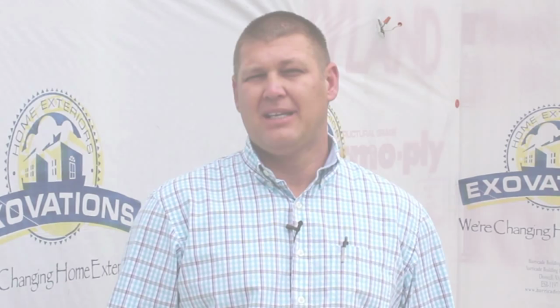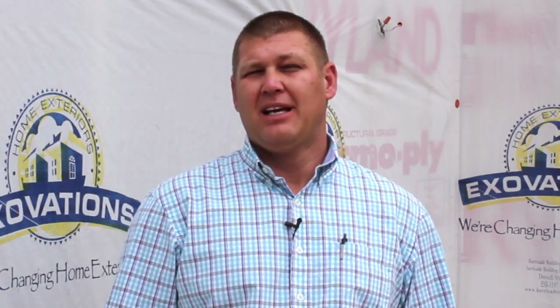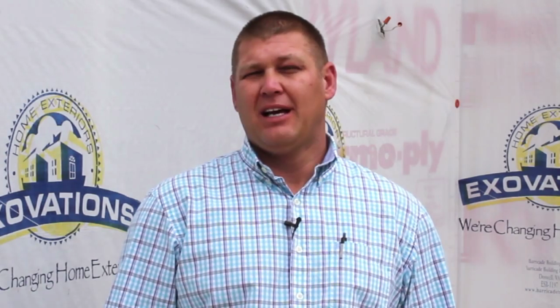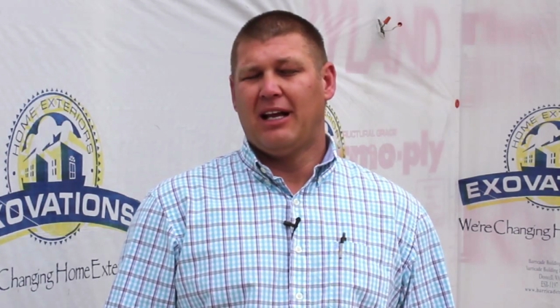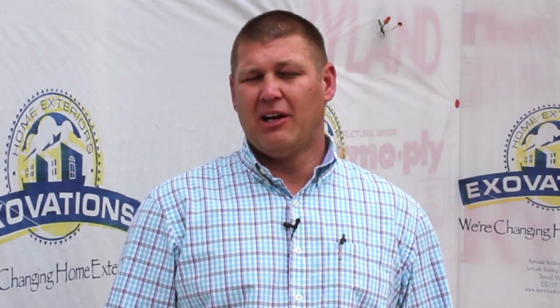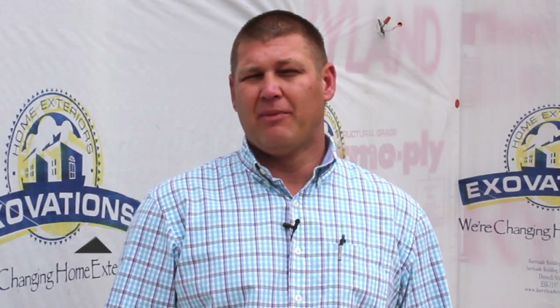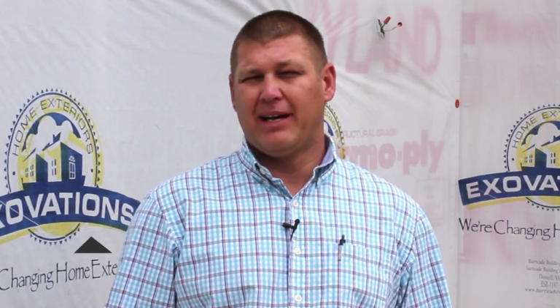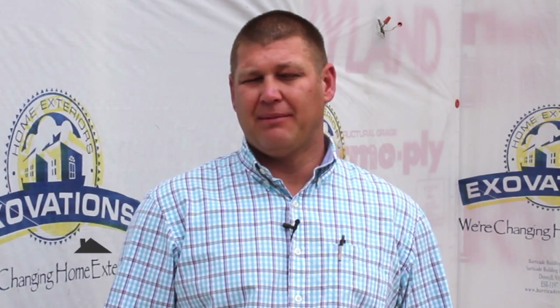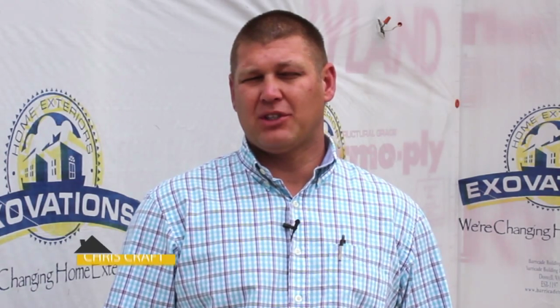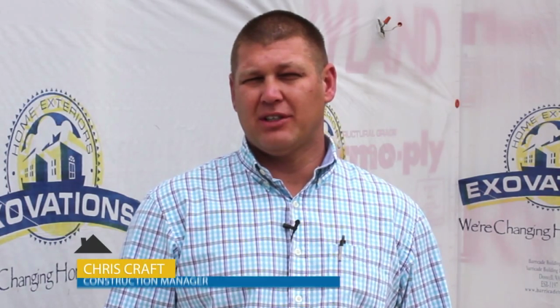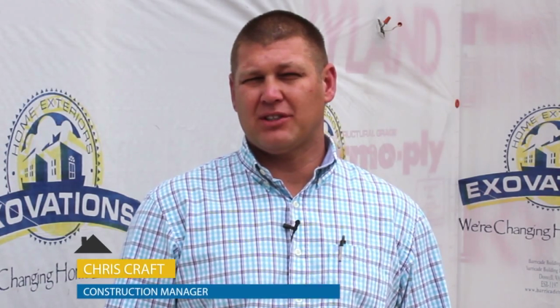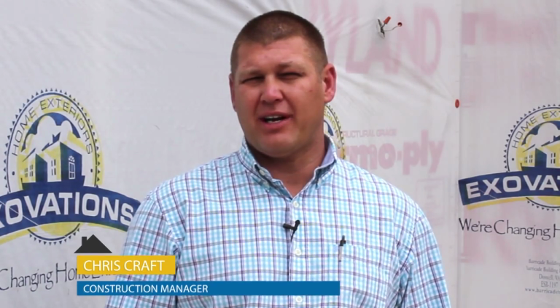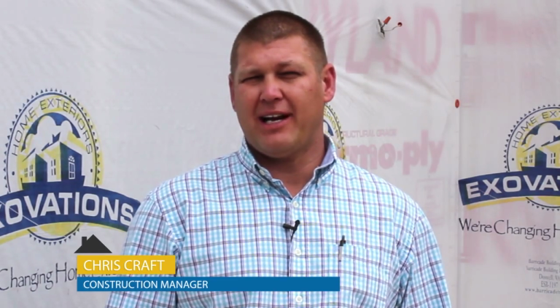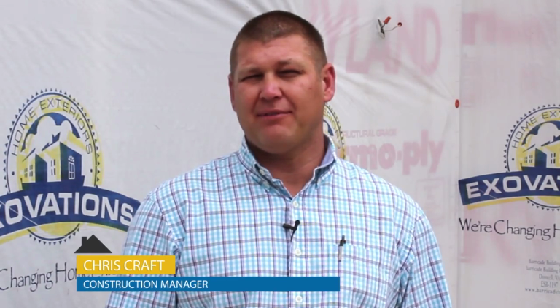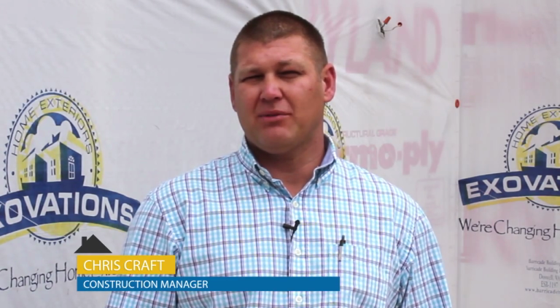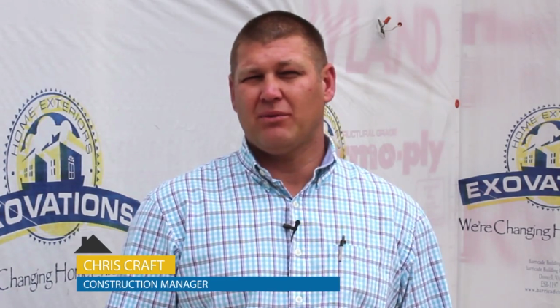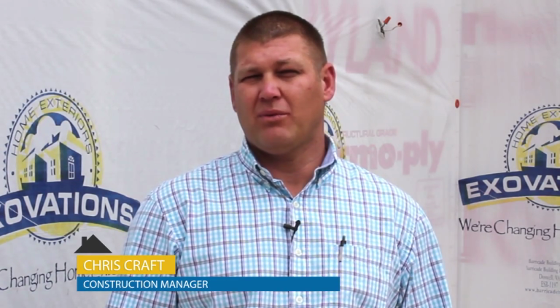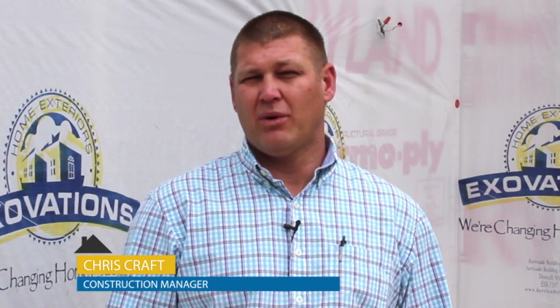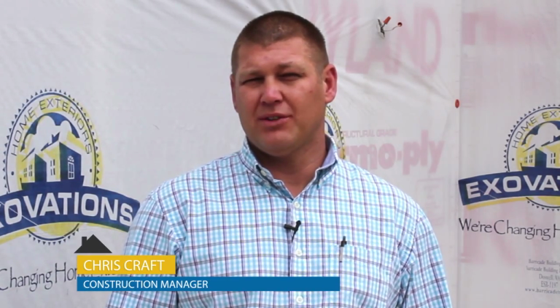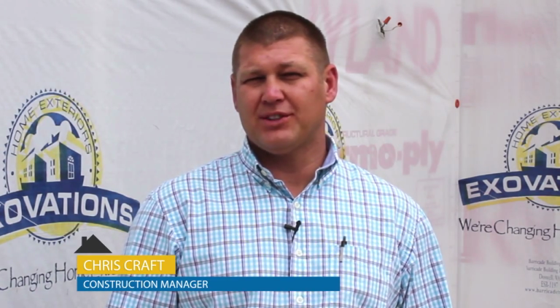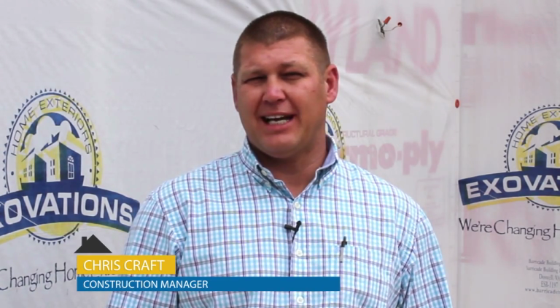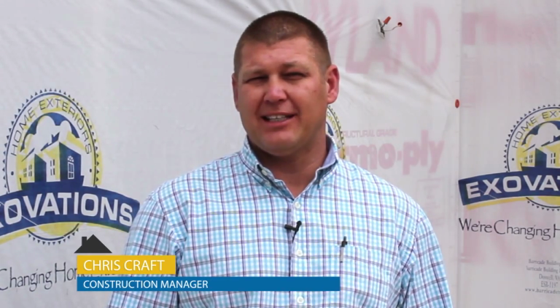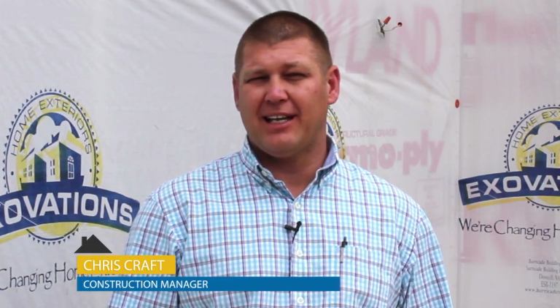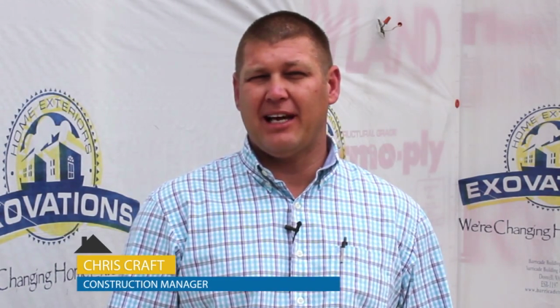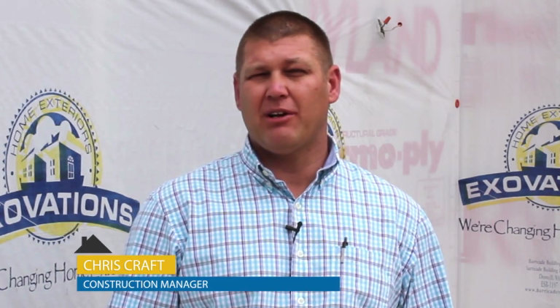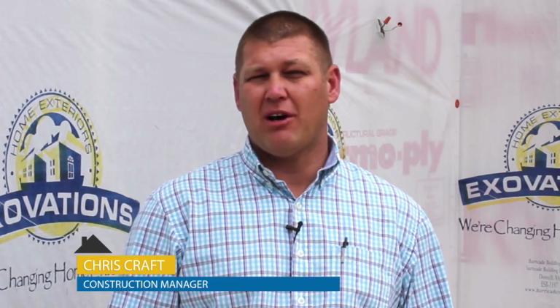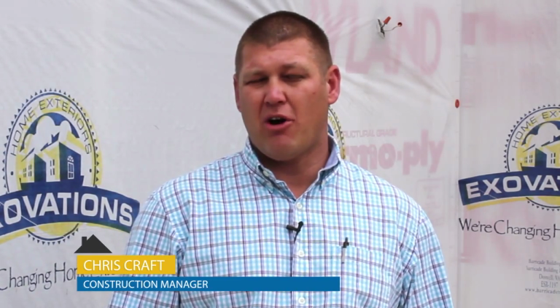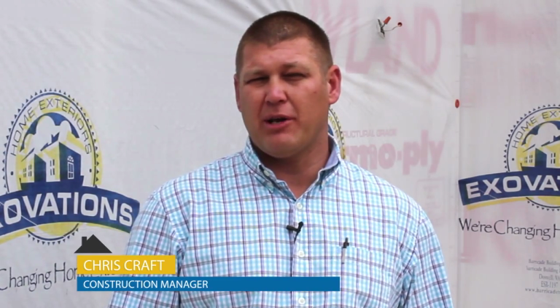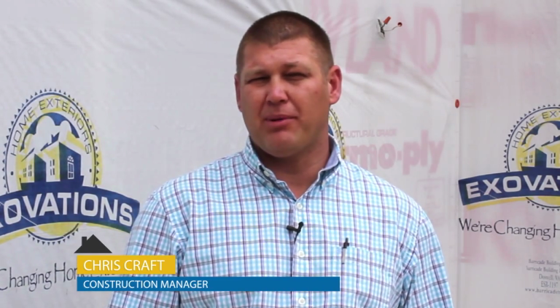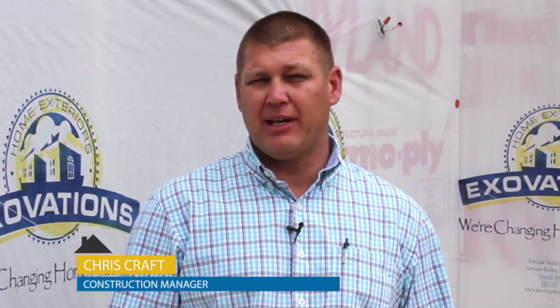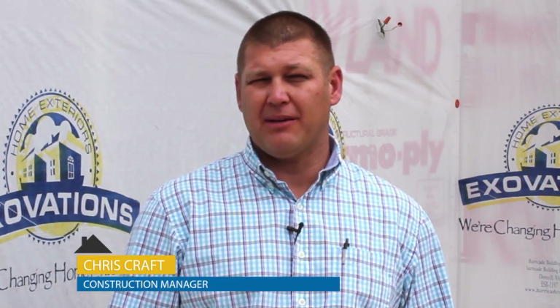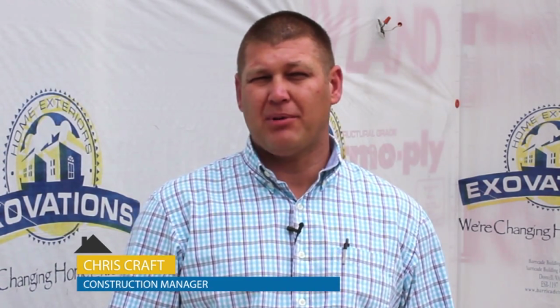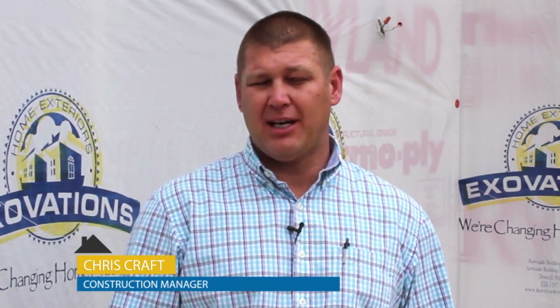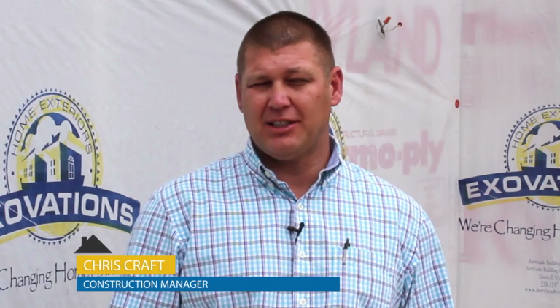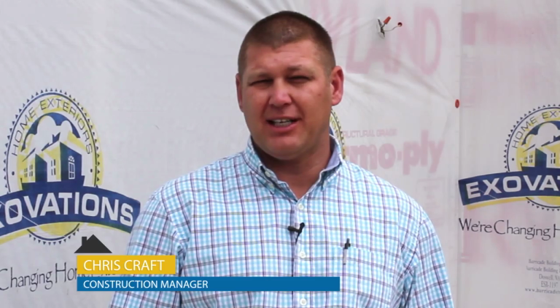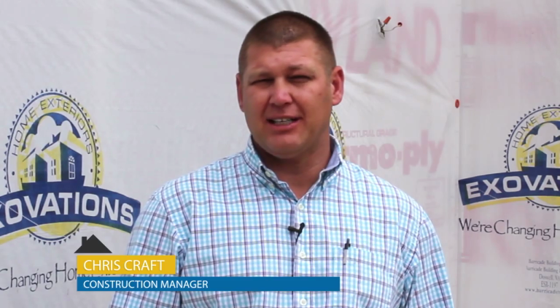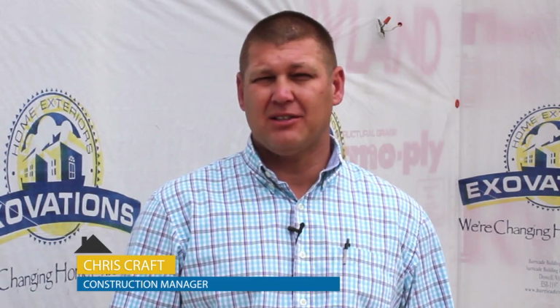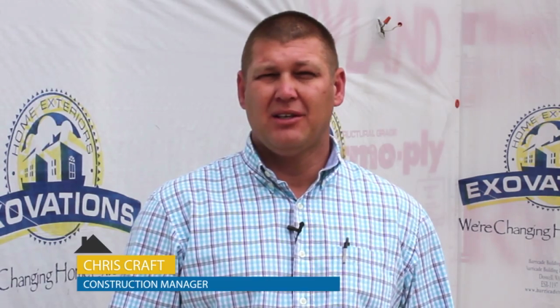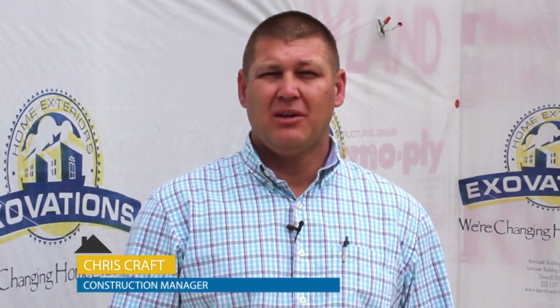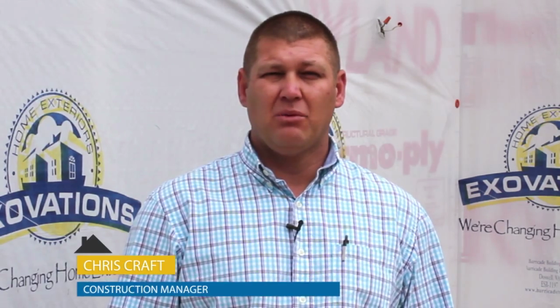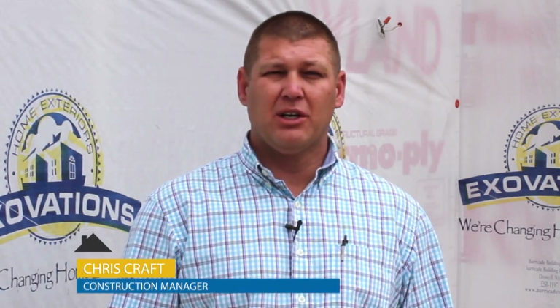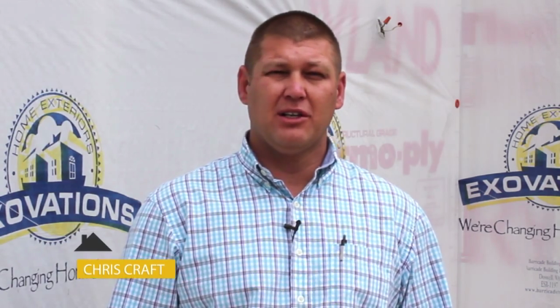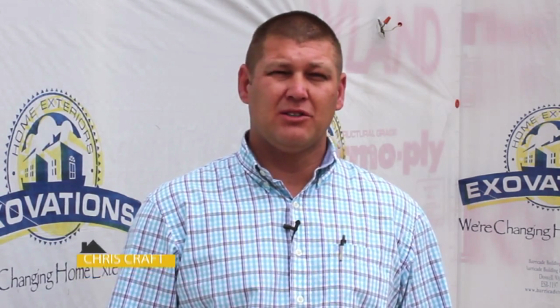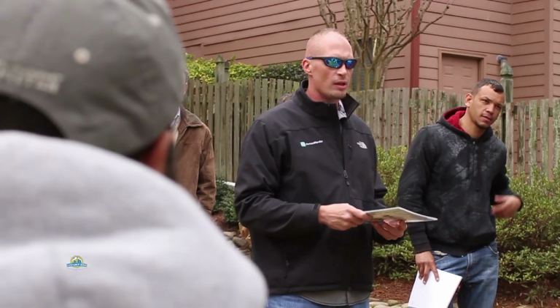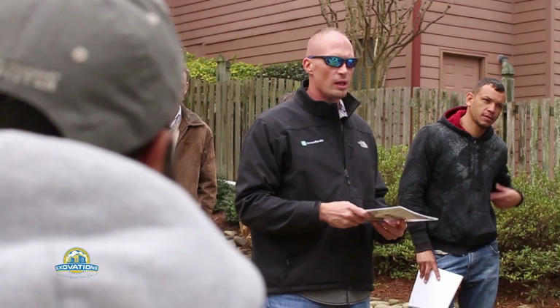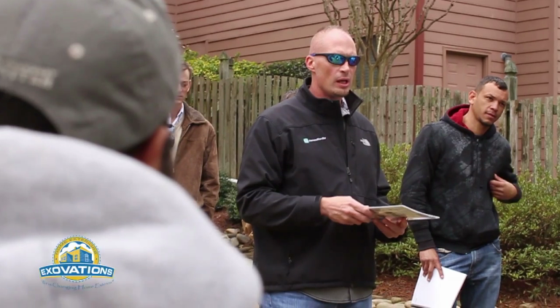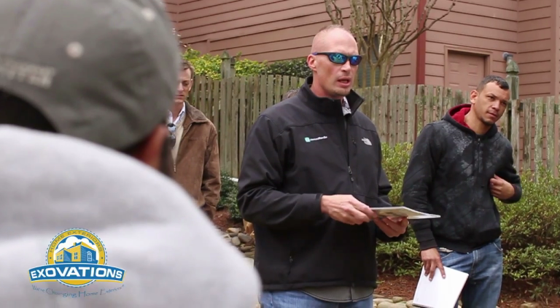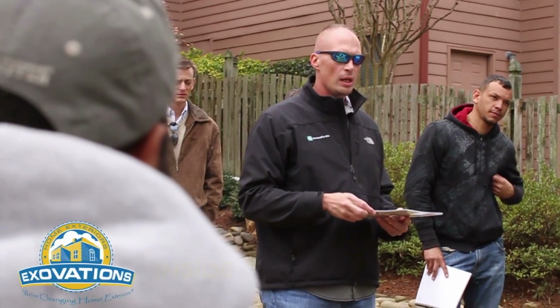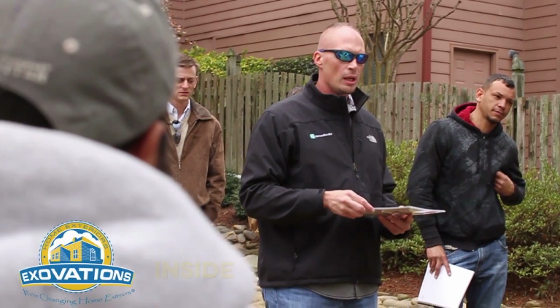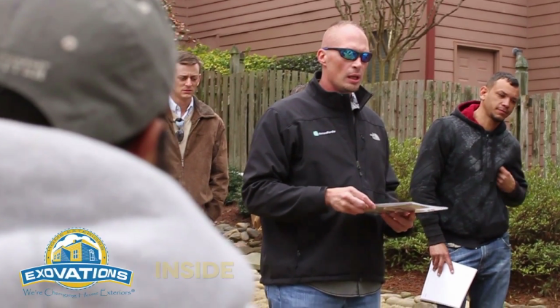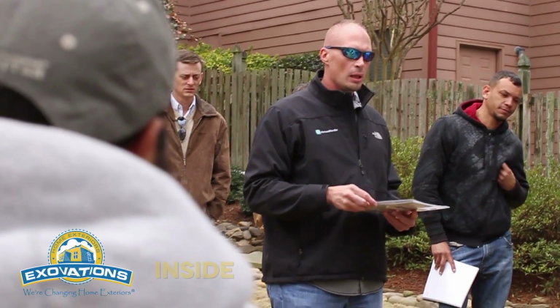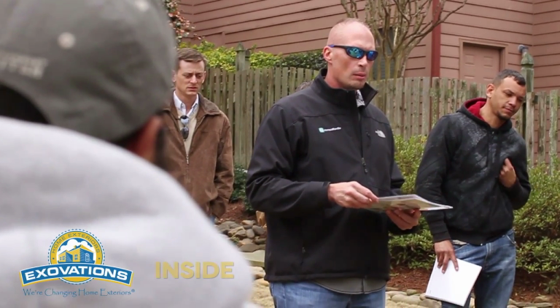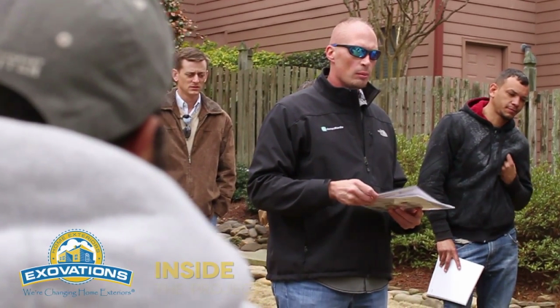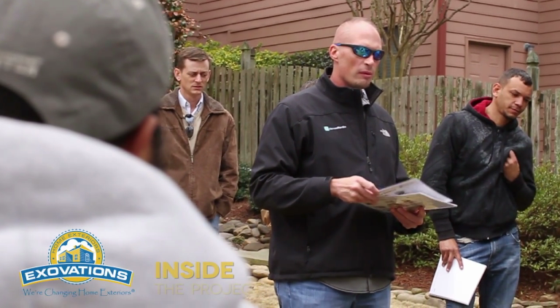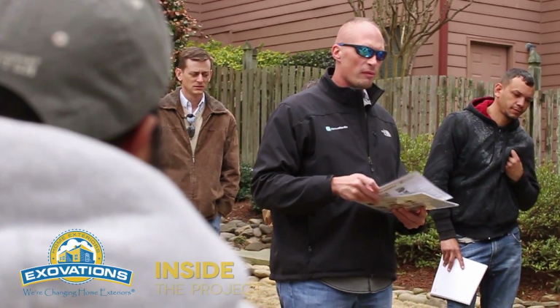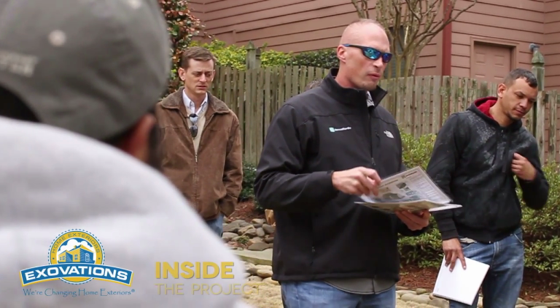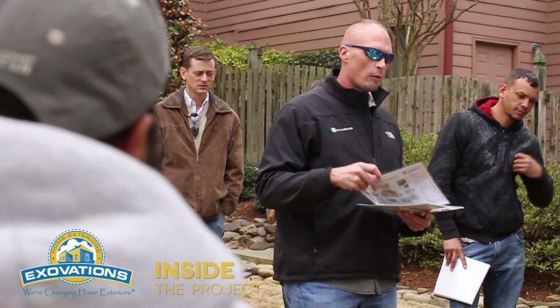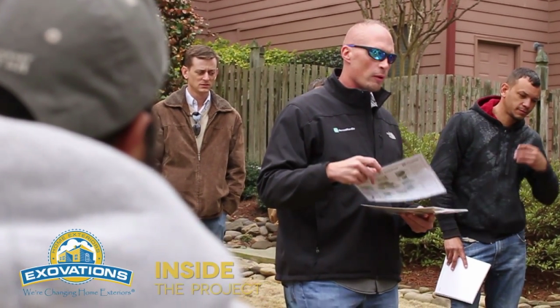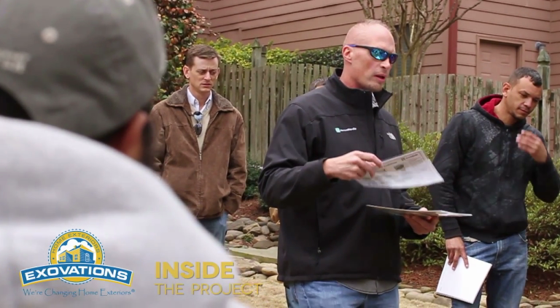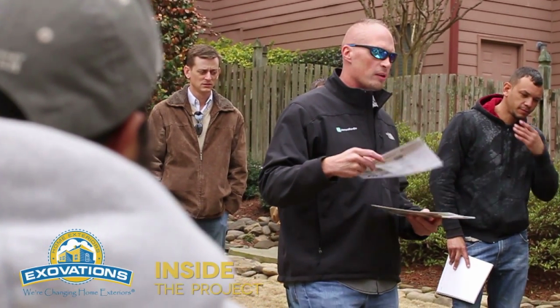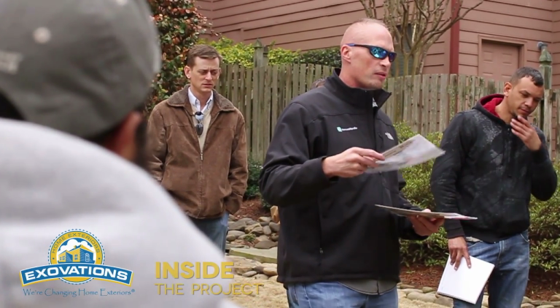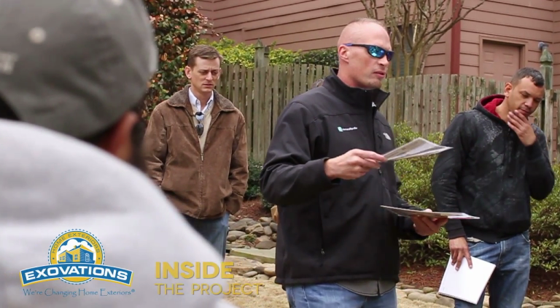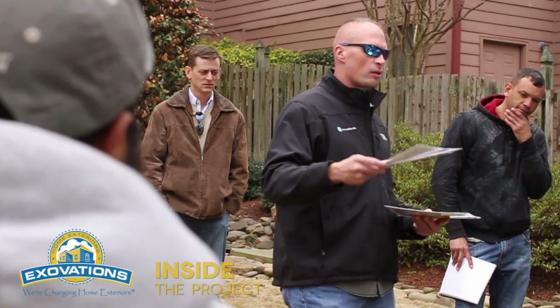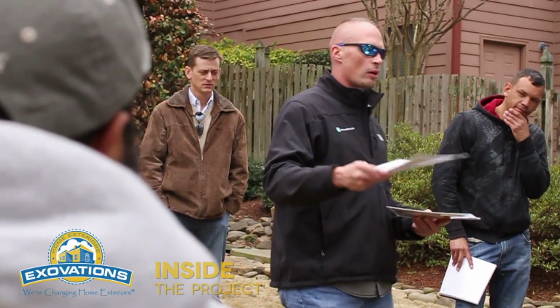Hello, my name is Chris Craft. We're on site today with a hardy plank project. We're going to do some training with a hardy plank installation trainer.